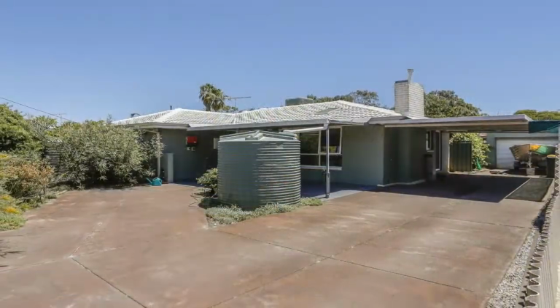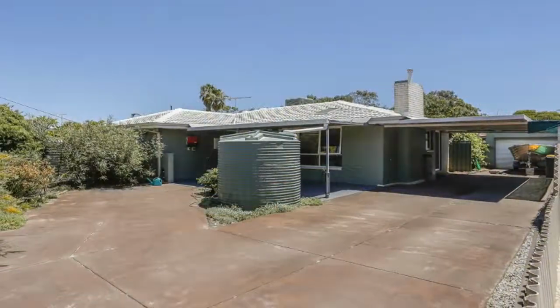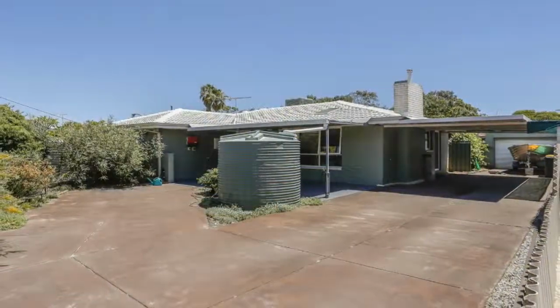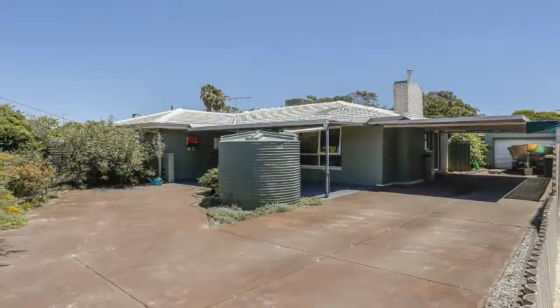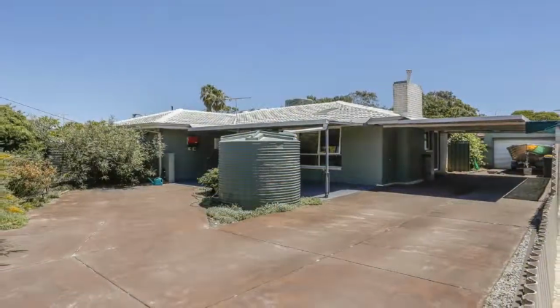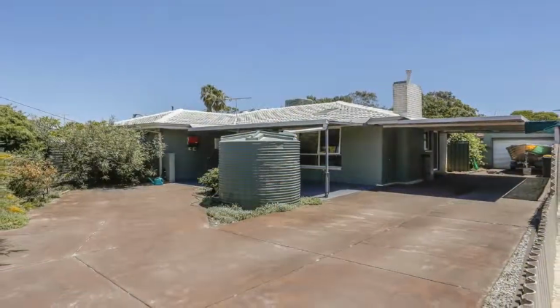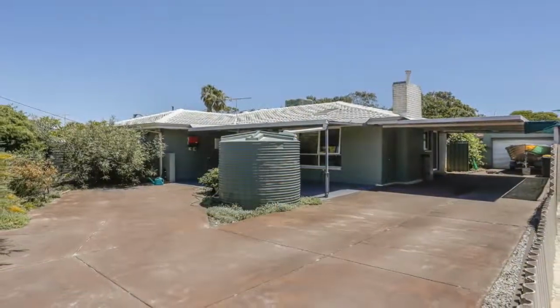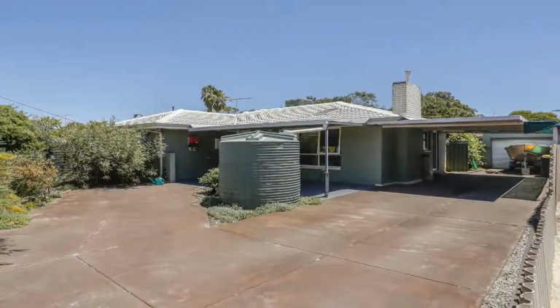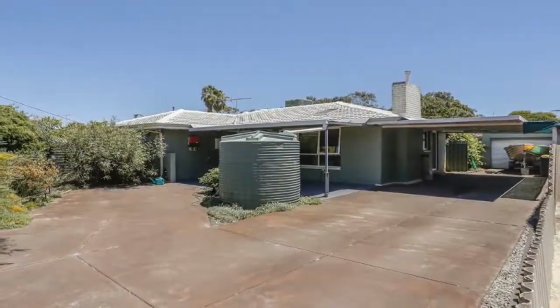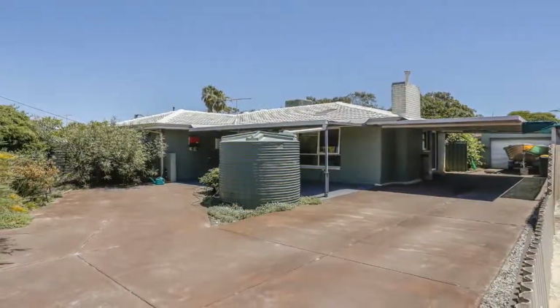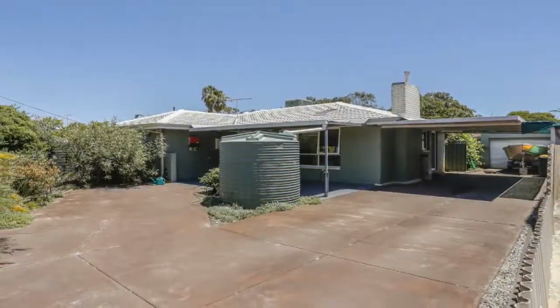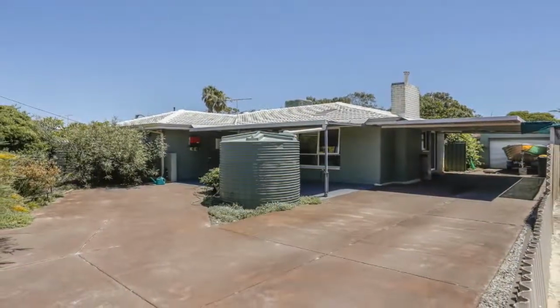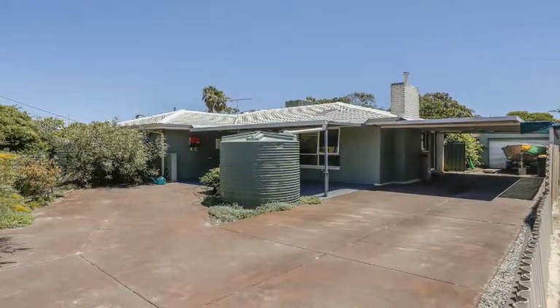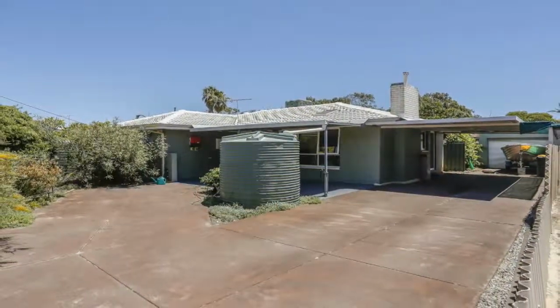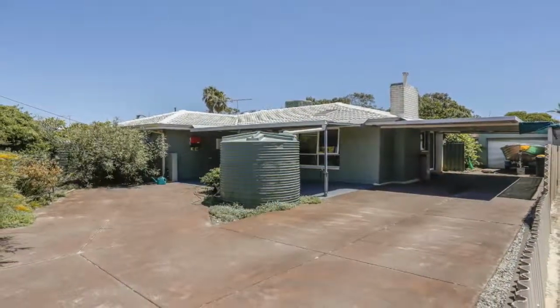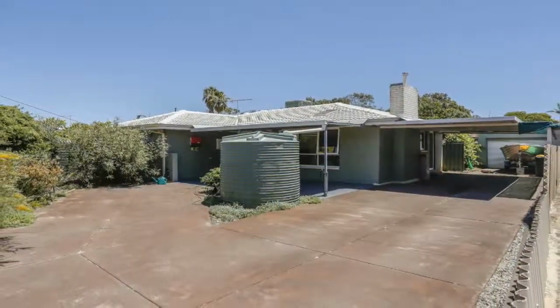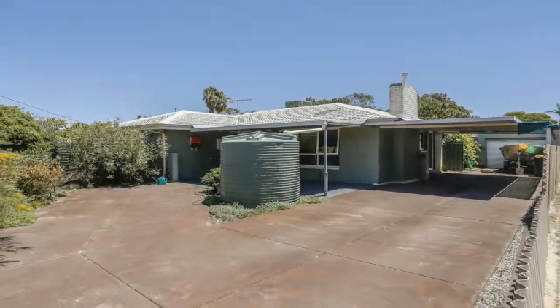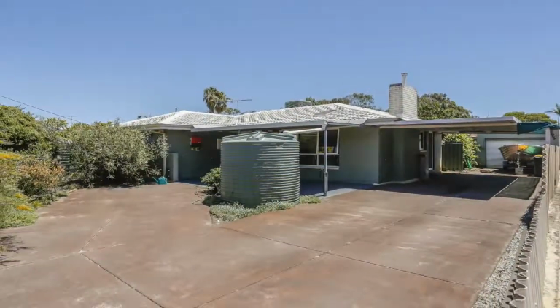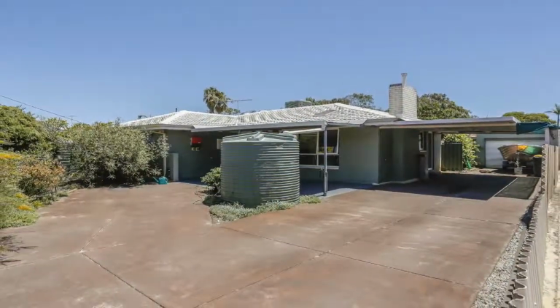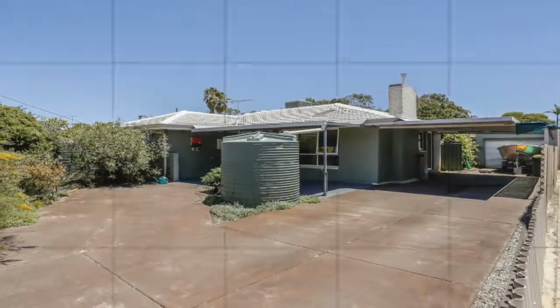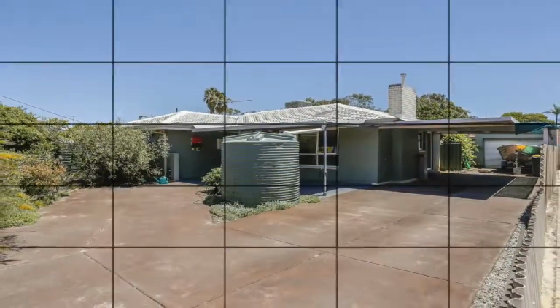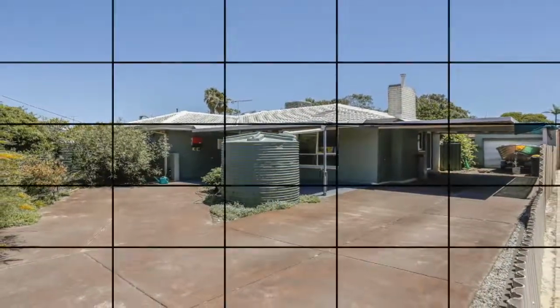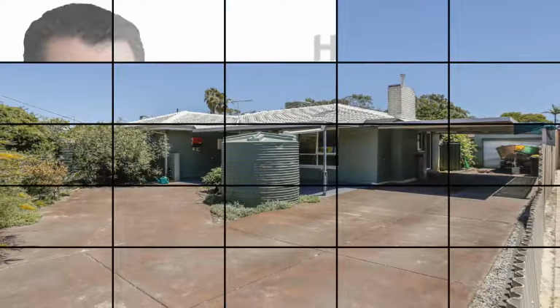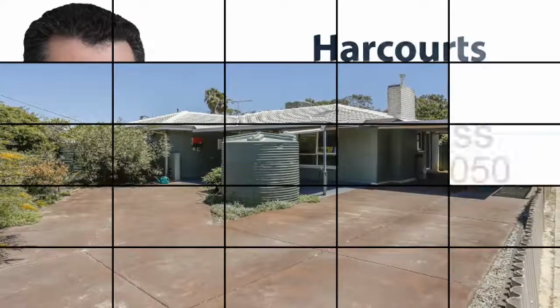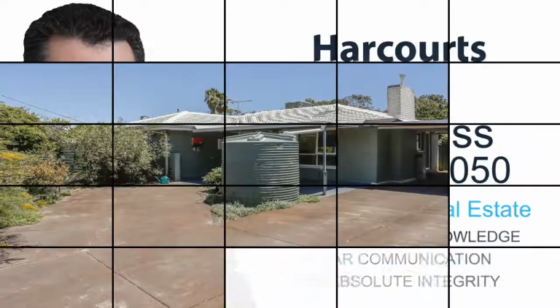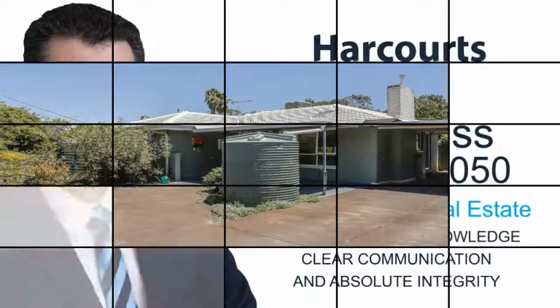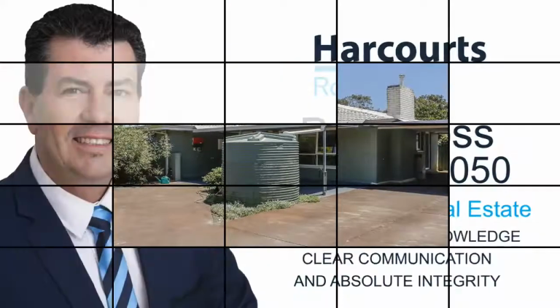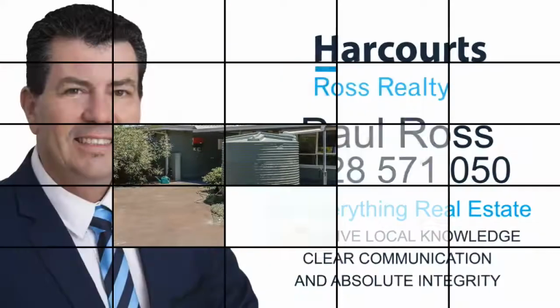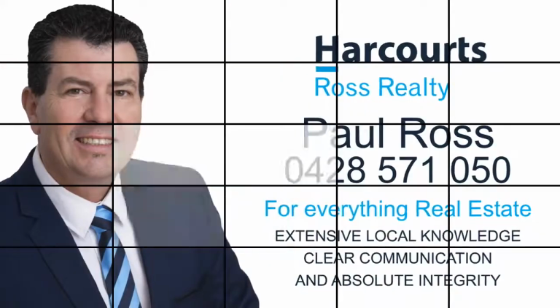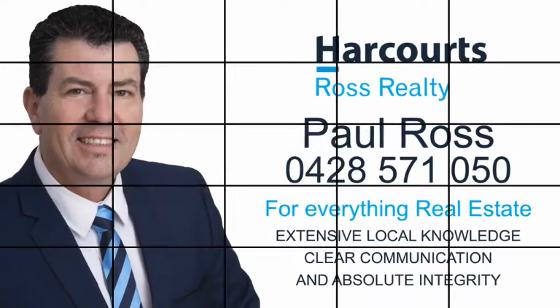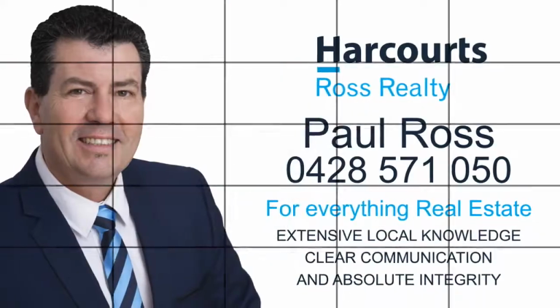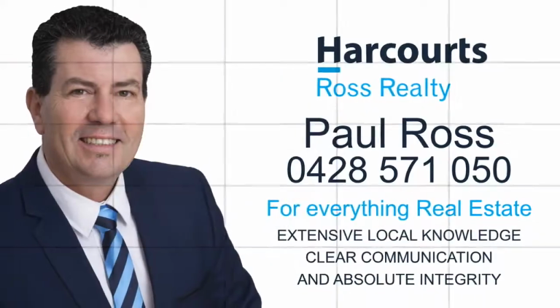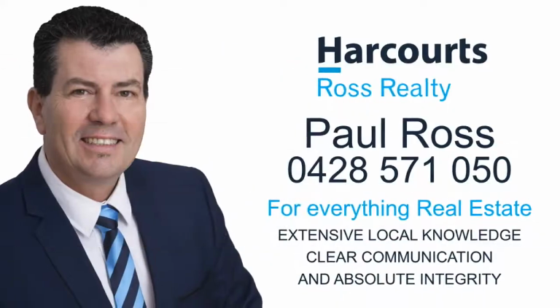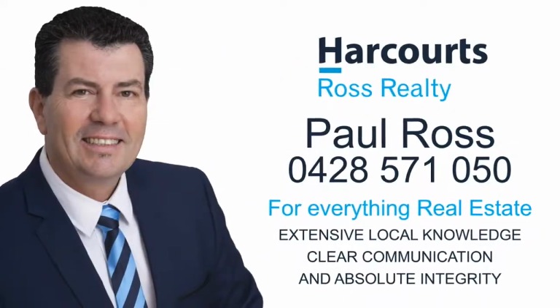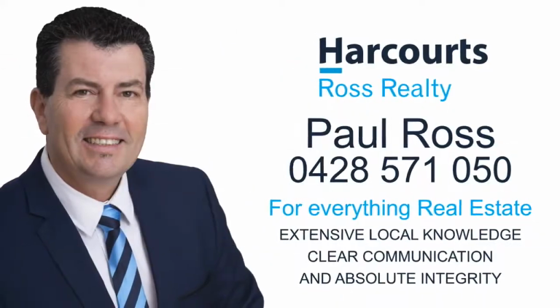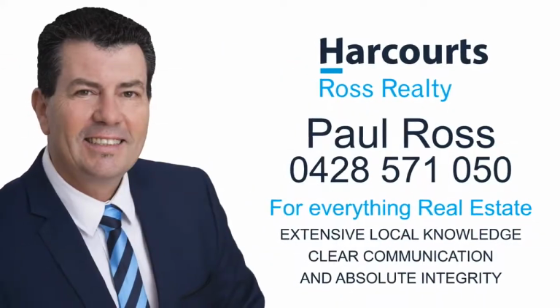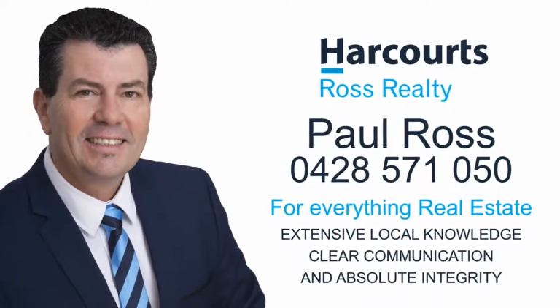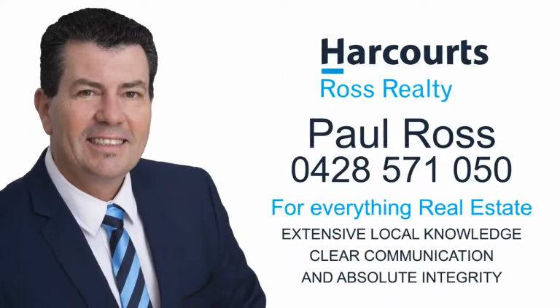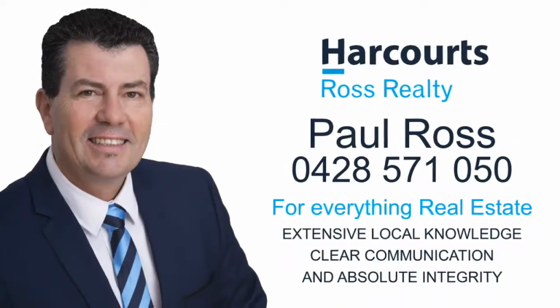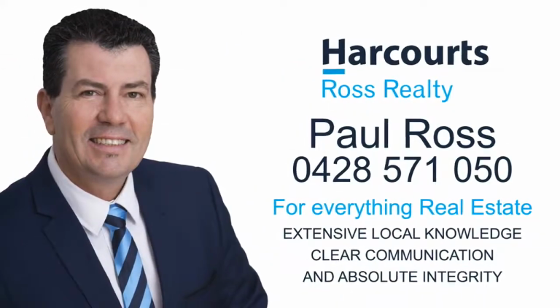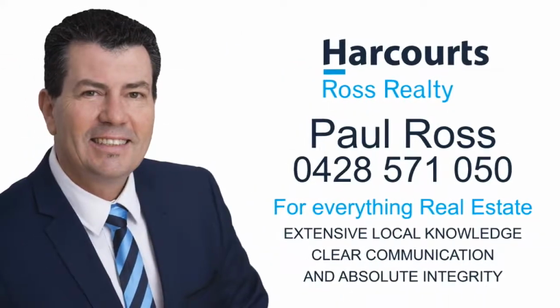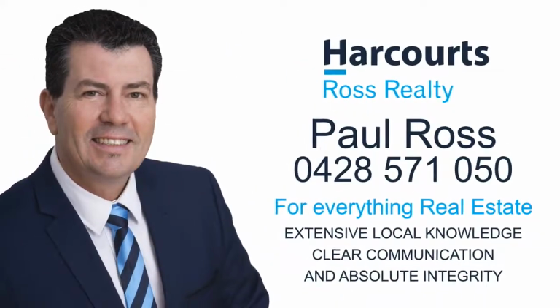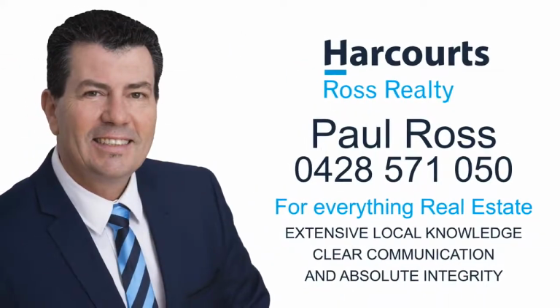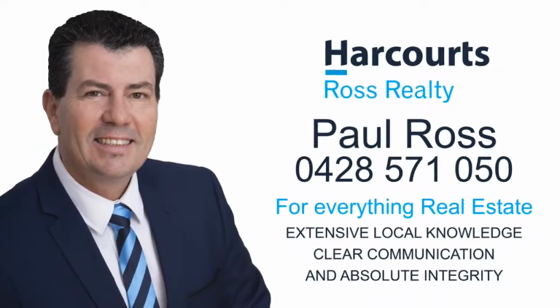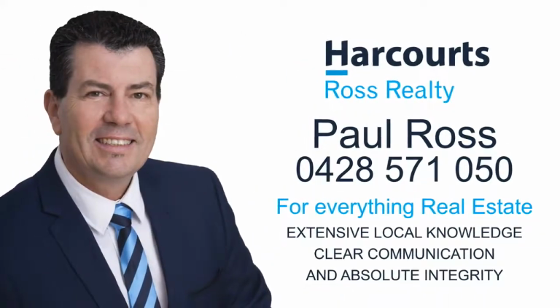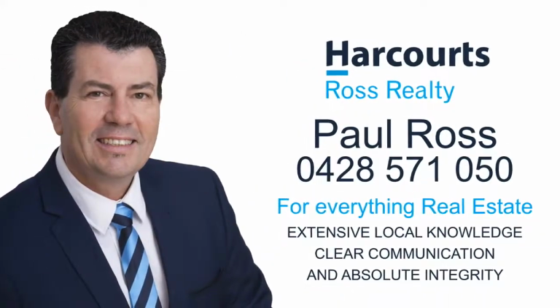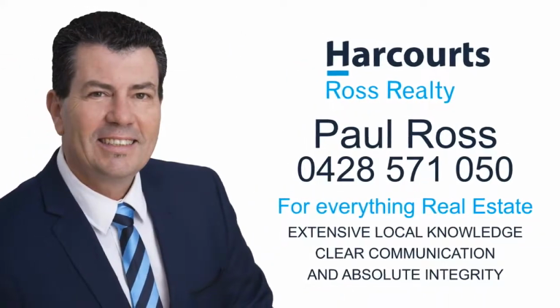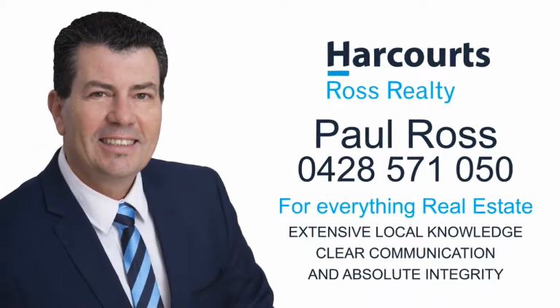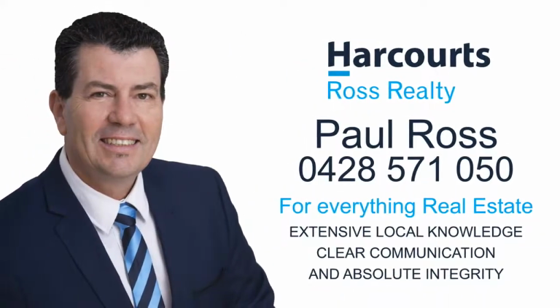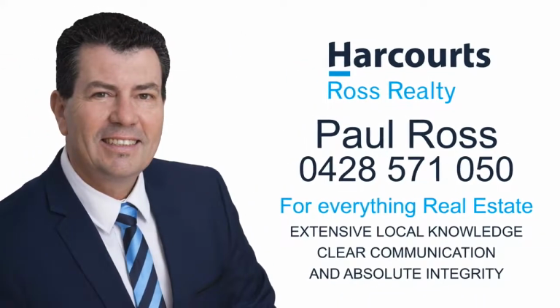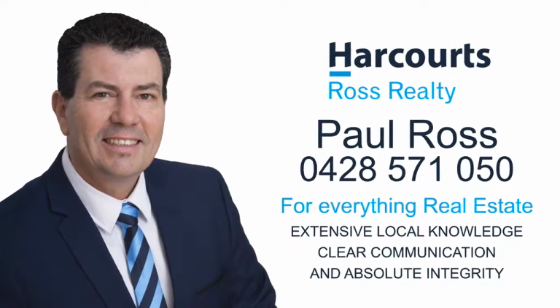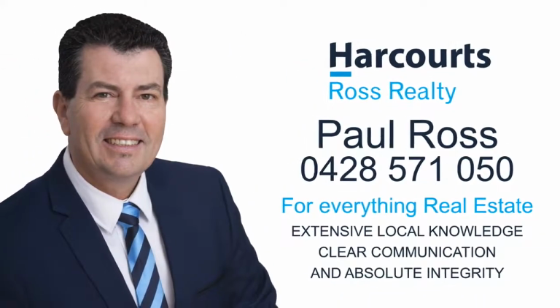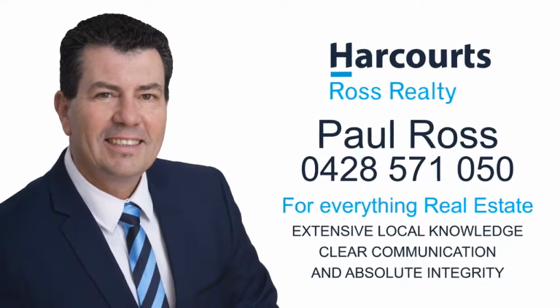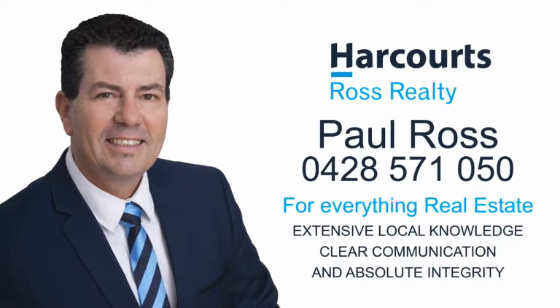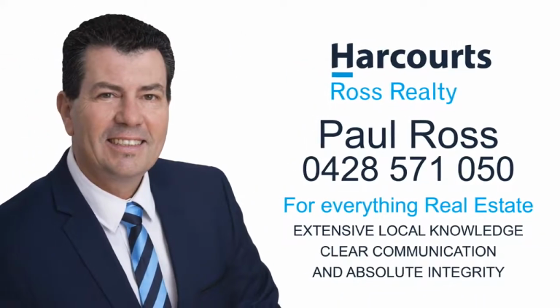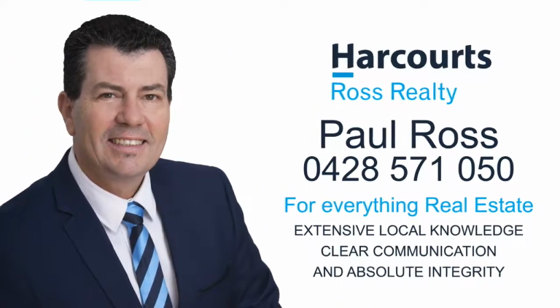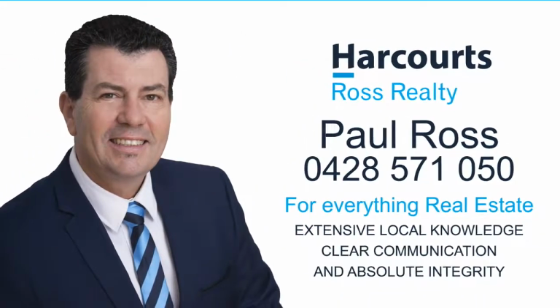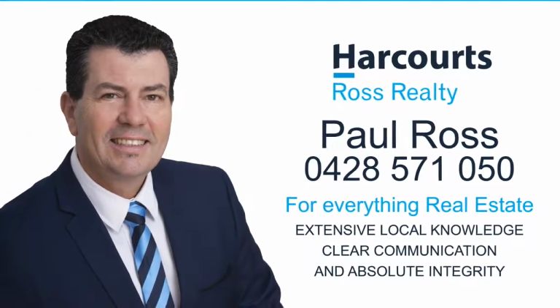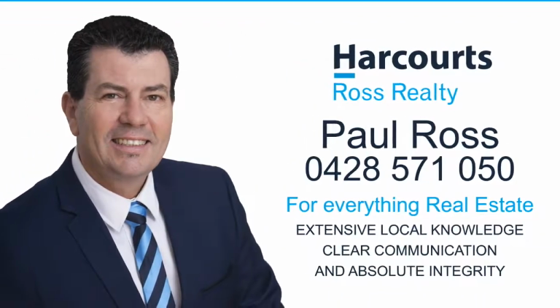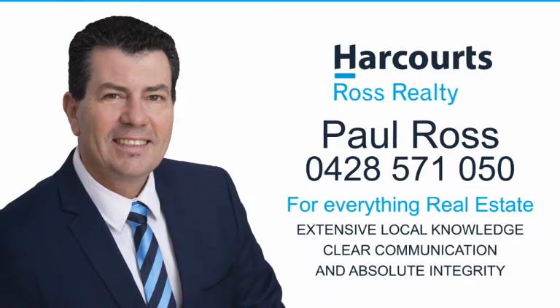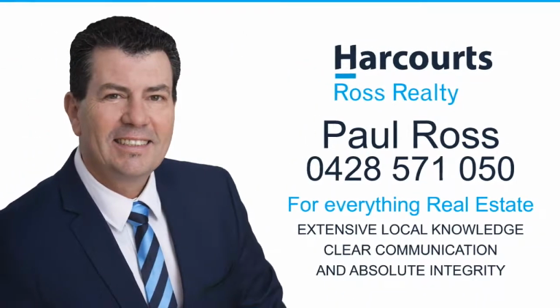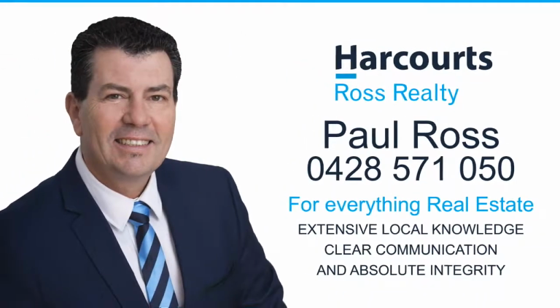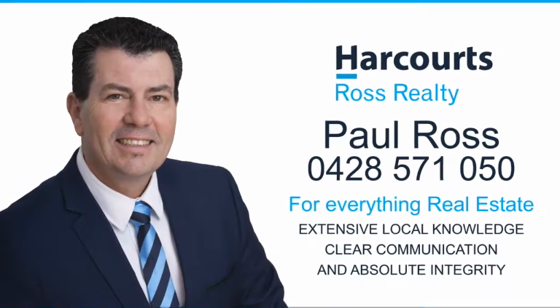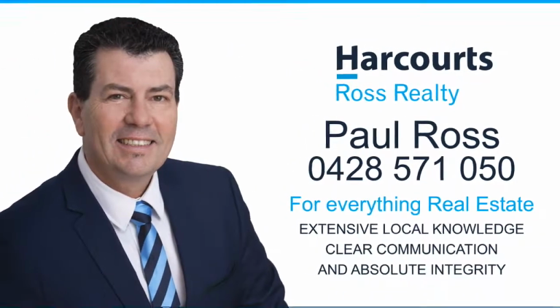For more information, a personal viewing, or for everything real estate, contact Paul Ross on 0428 571 050.